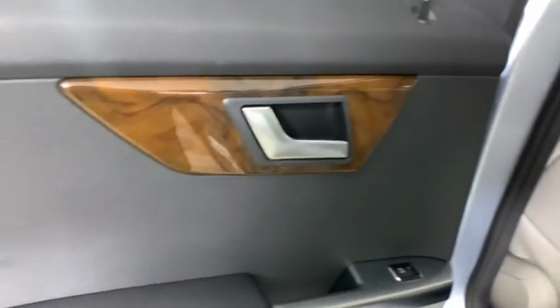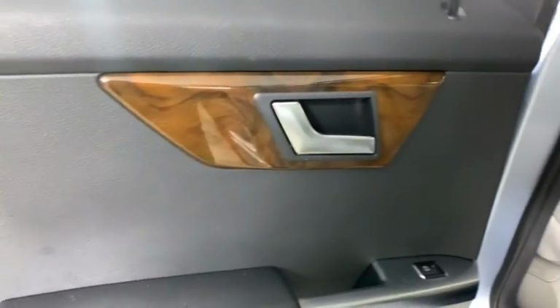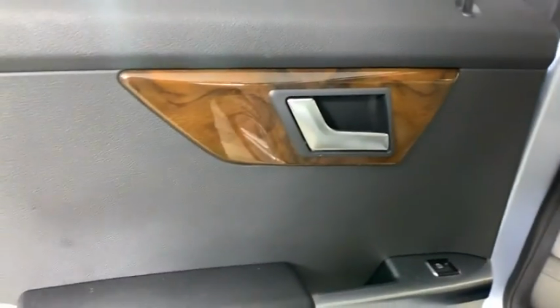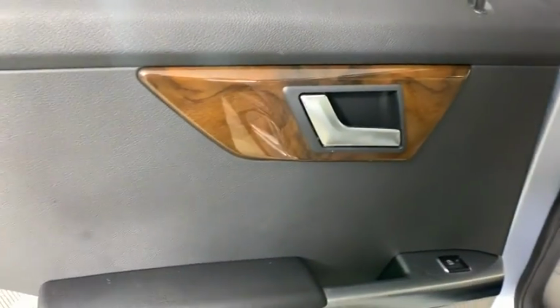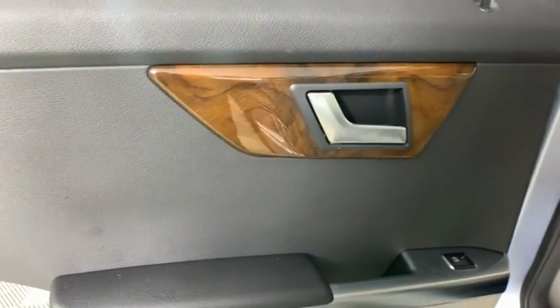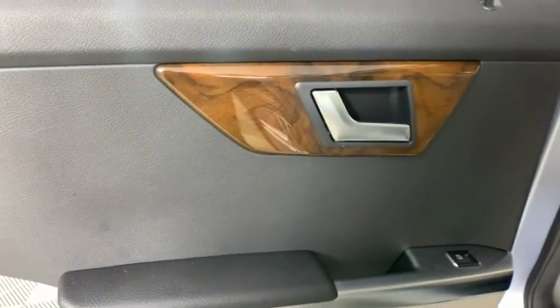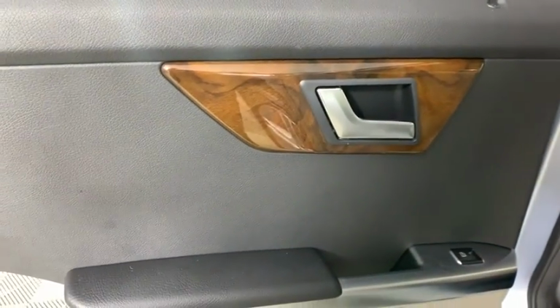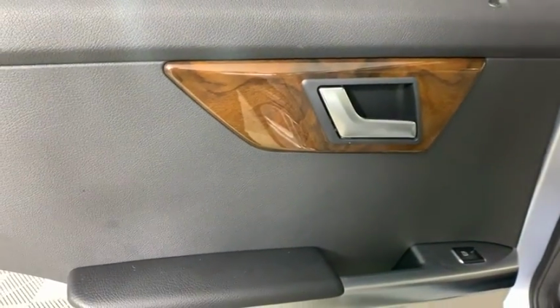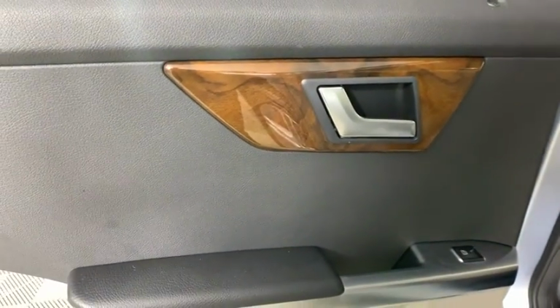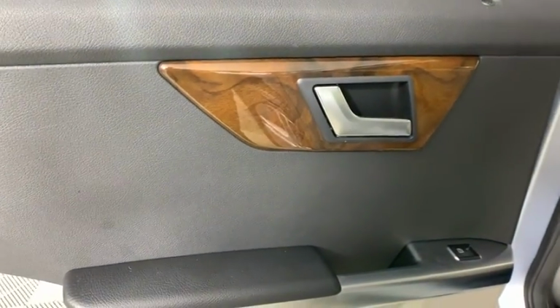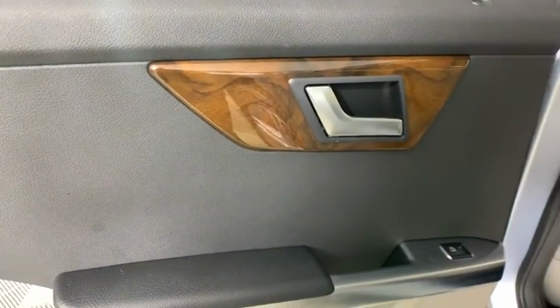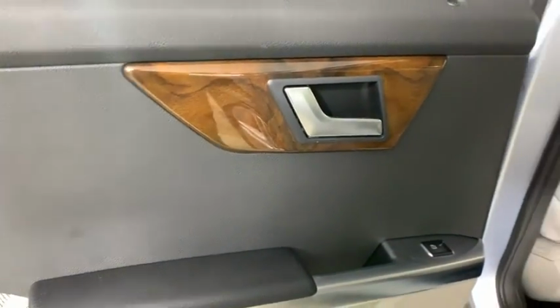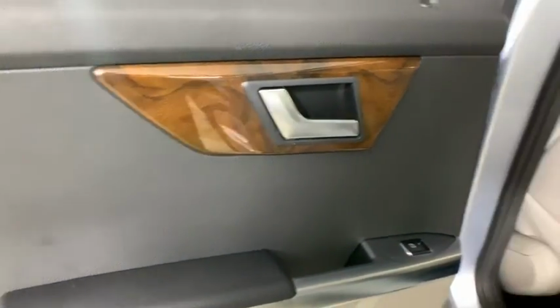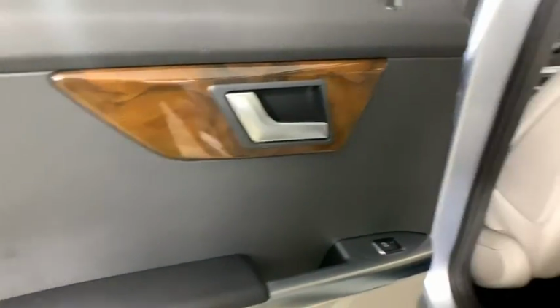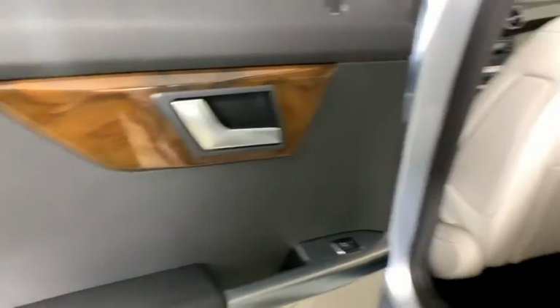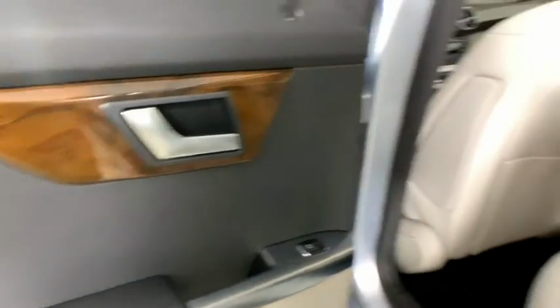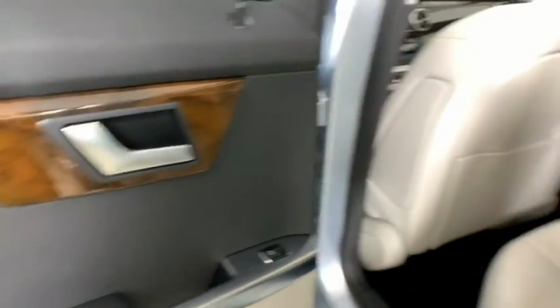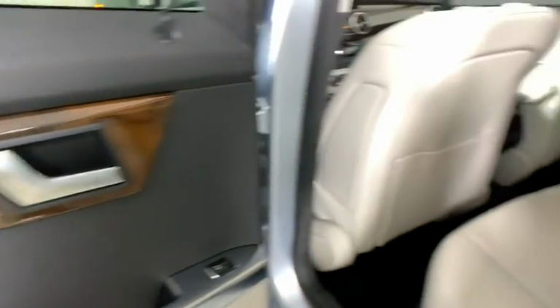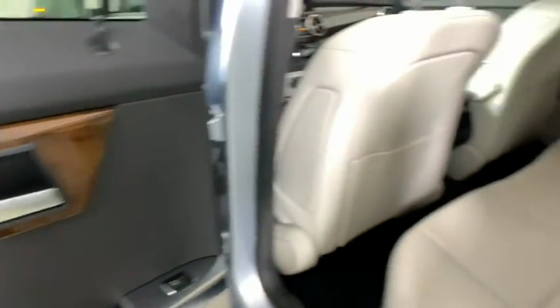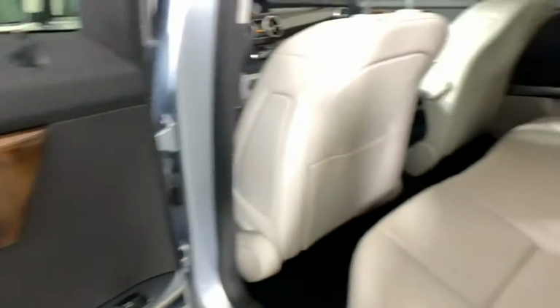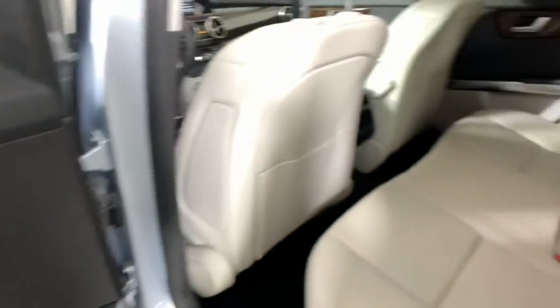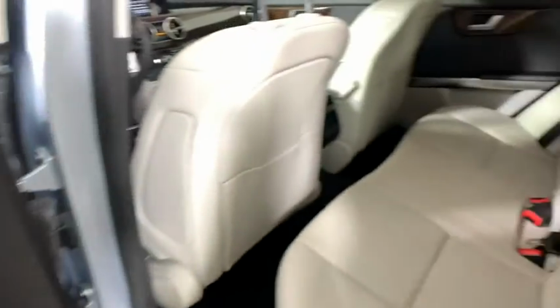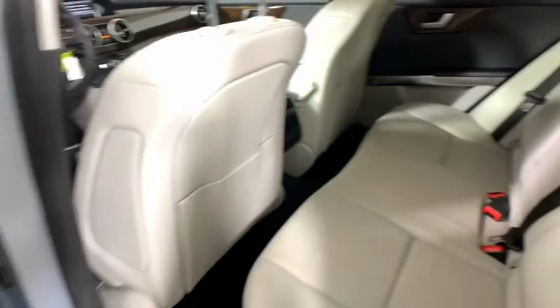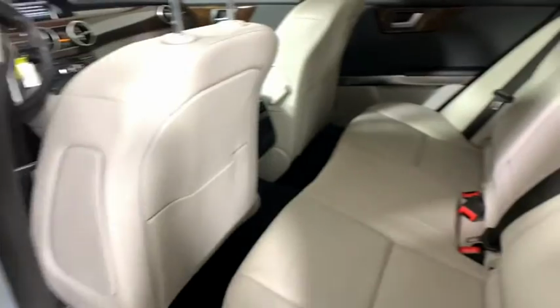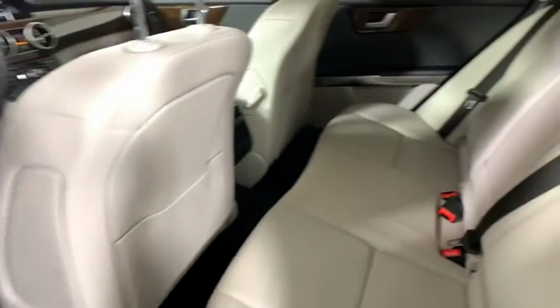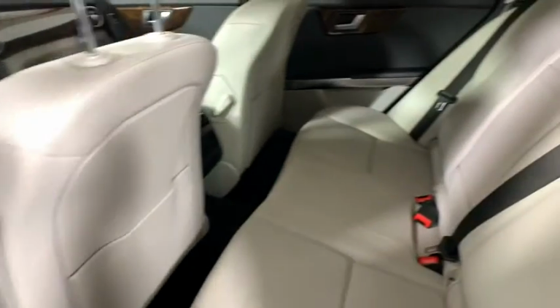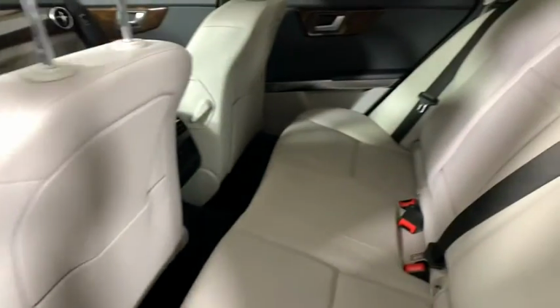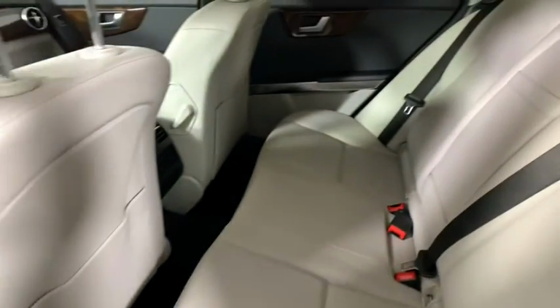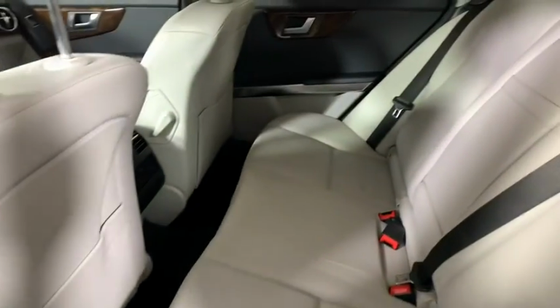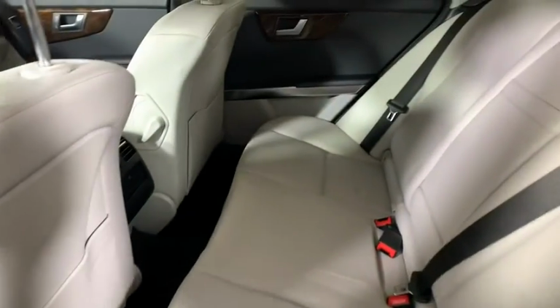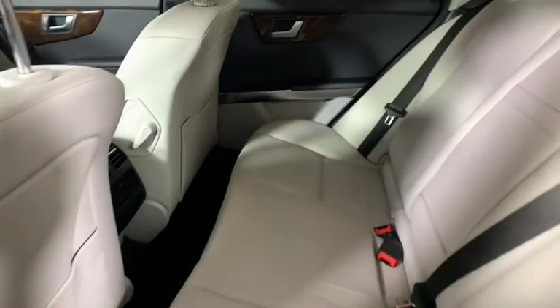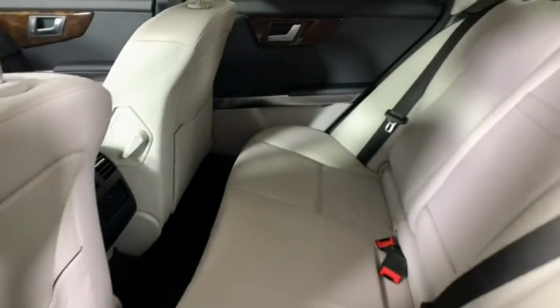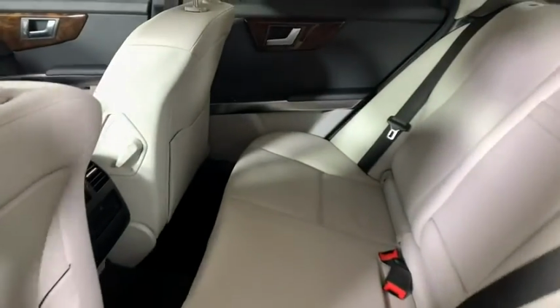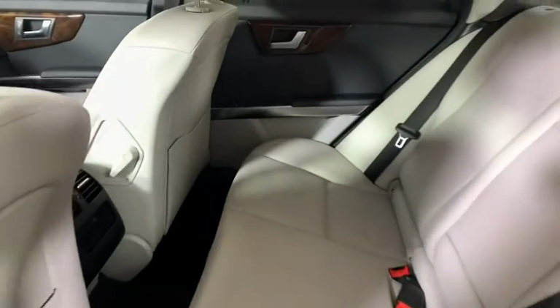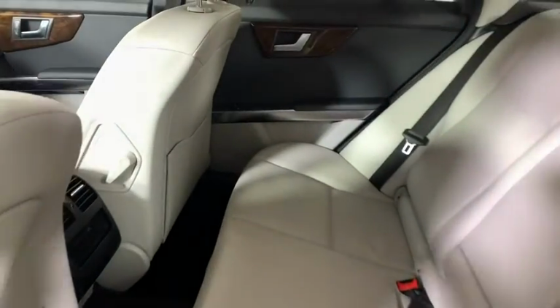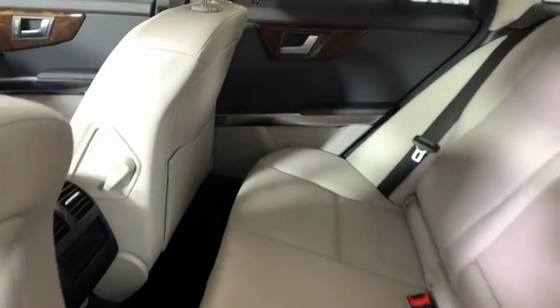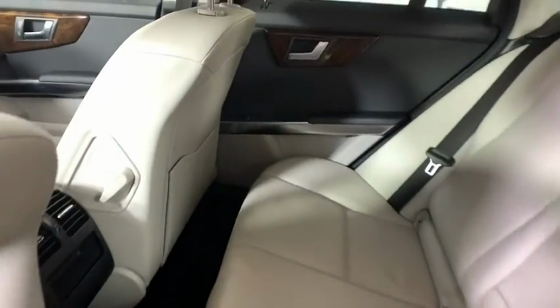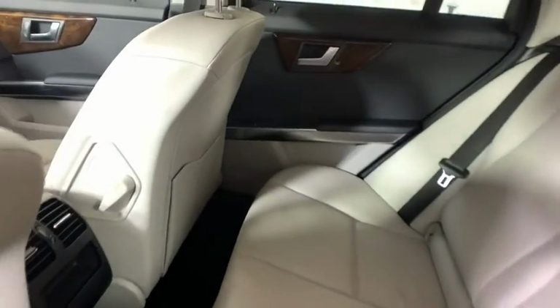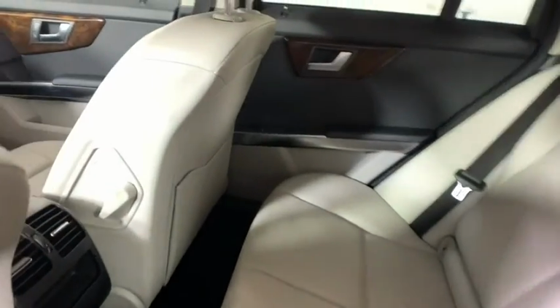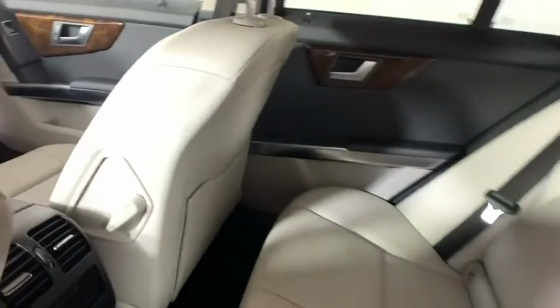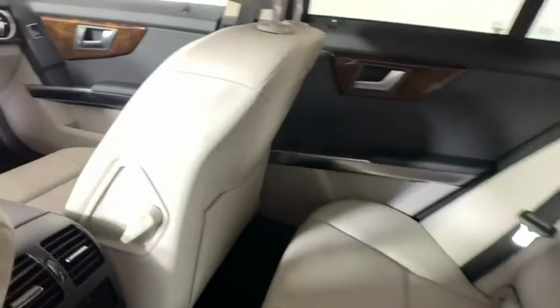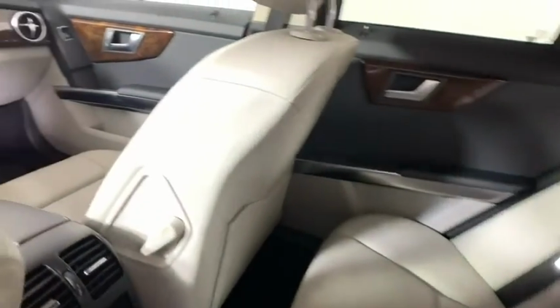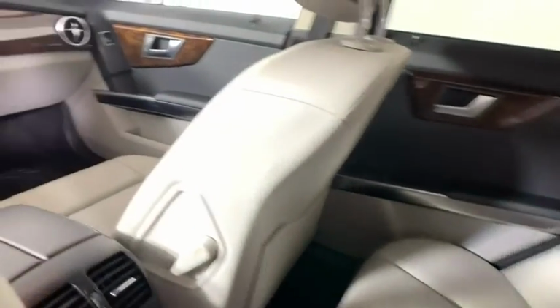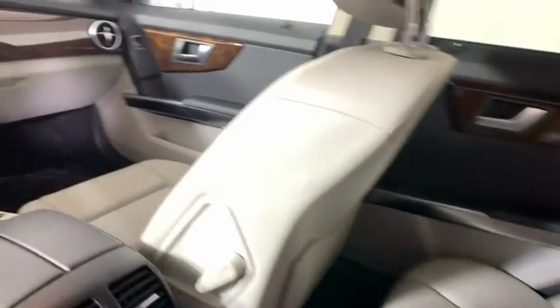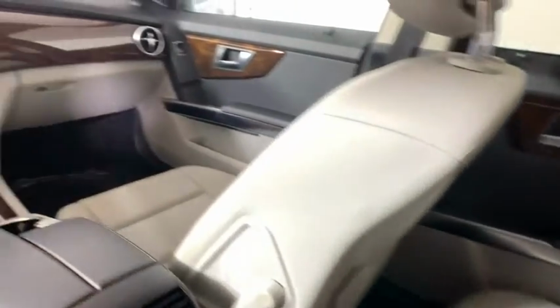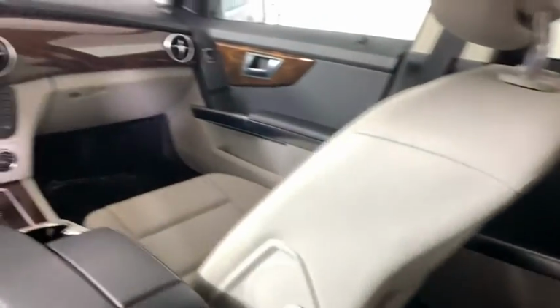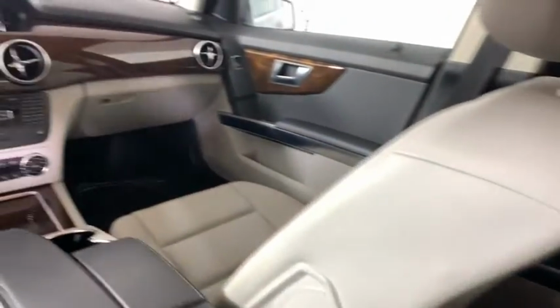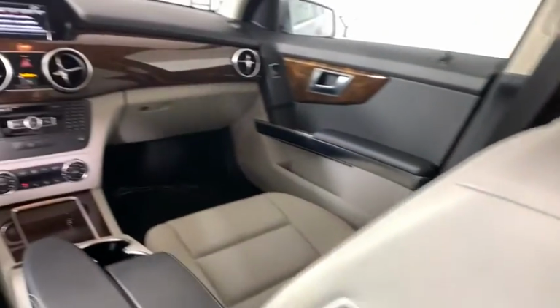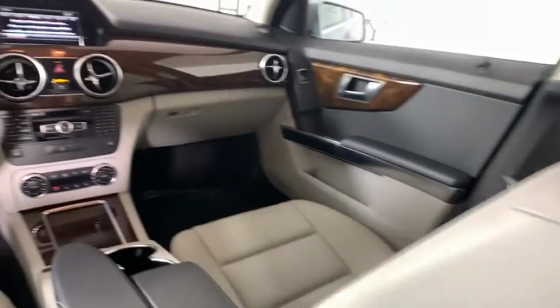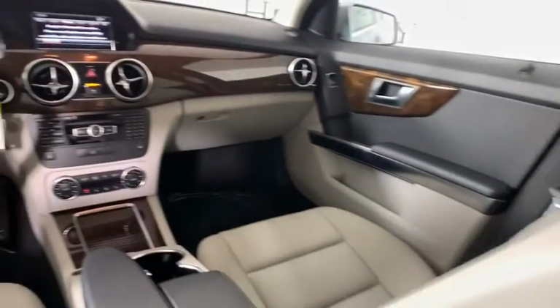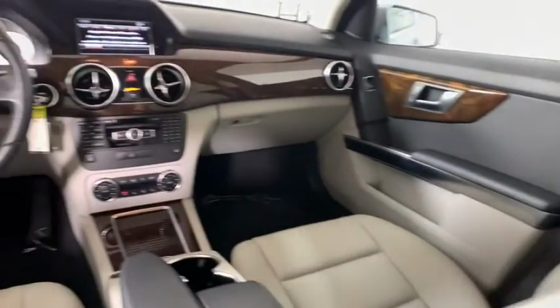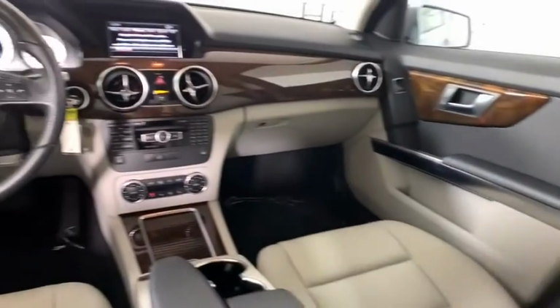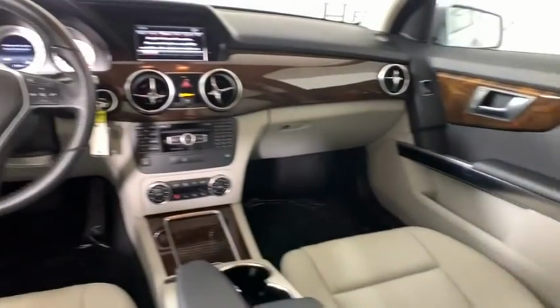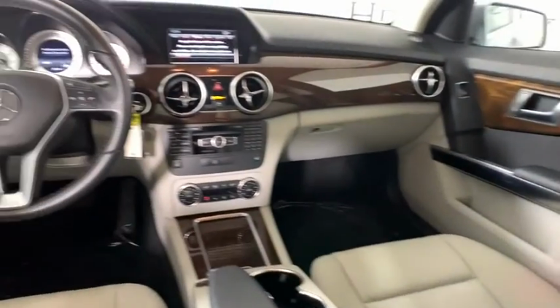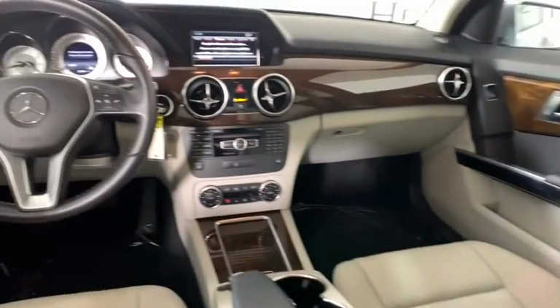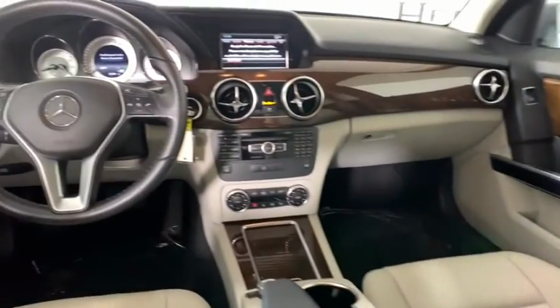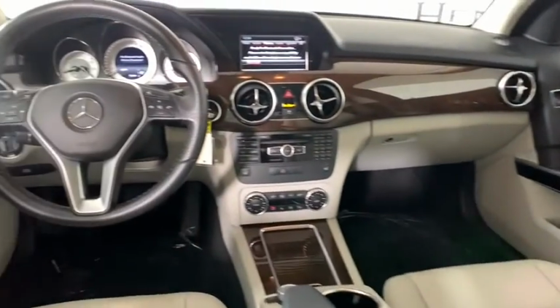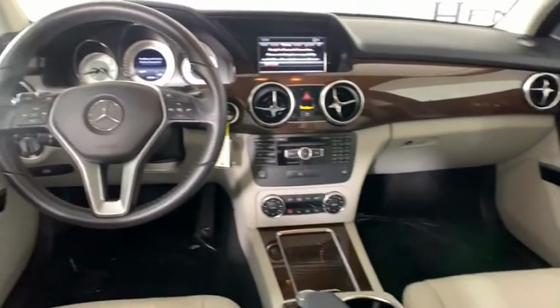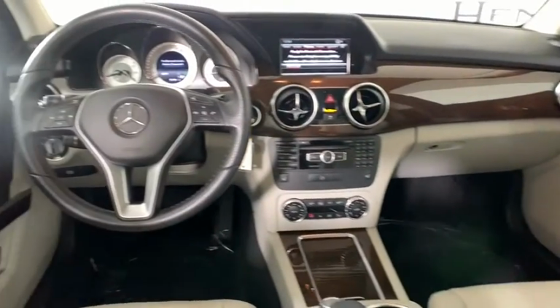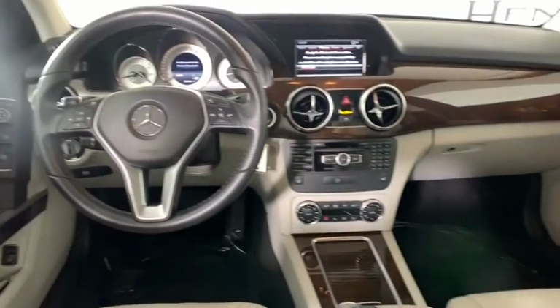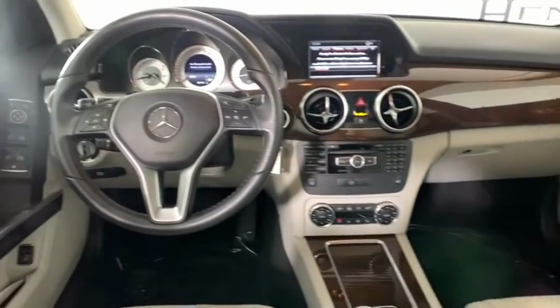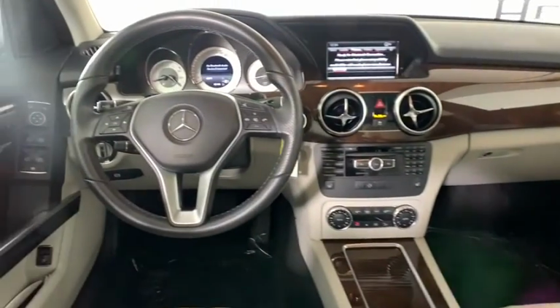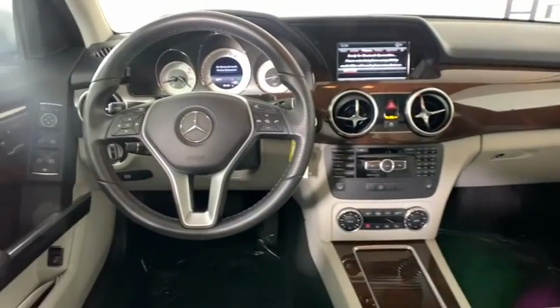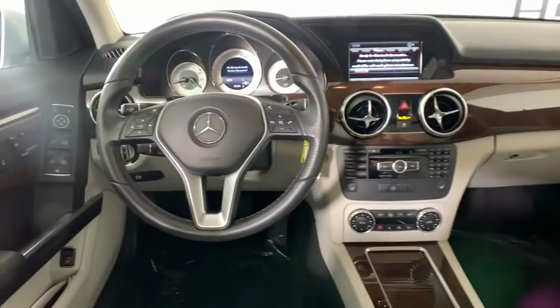Electronic stability control, CD player, security system, fog lights, trip computer, panic alarm, brake assist, remote keyless entry.